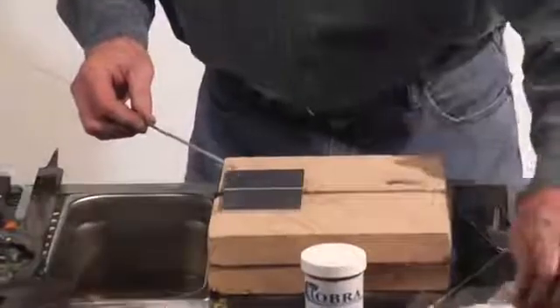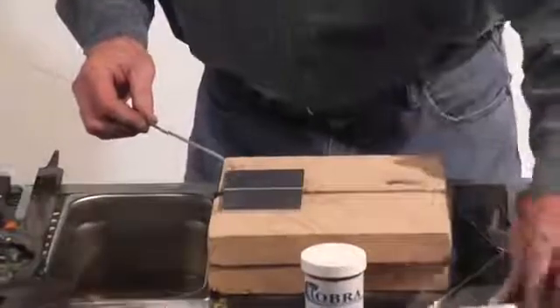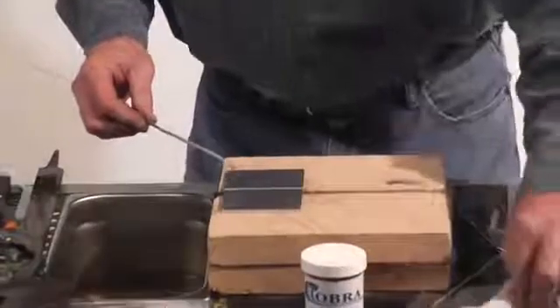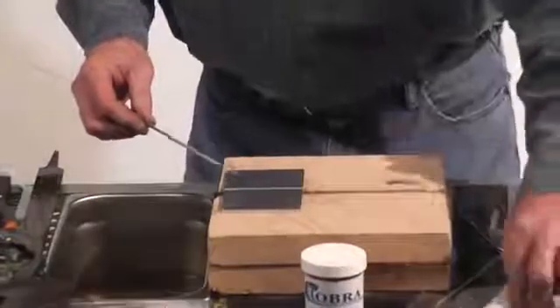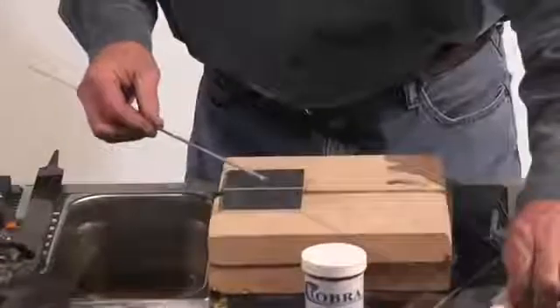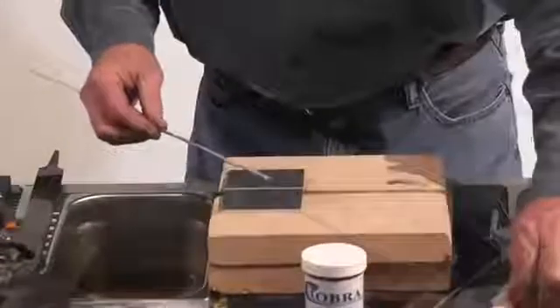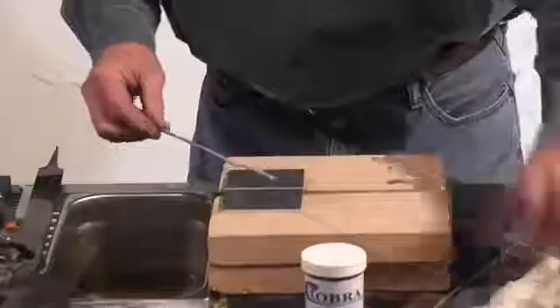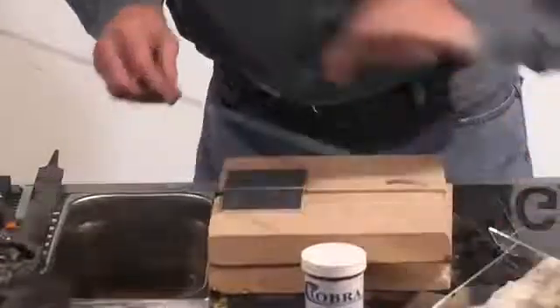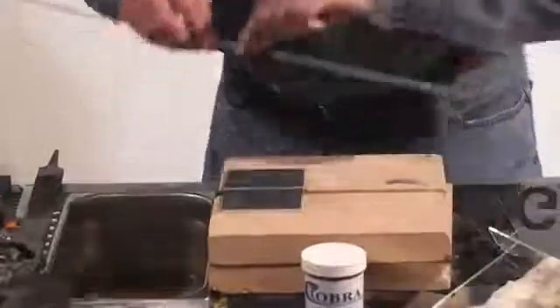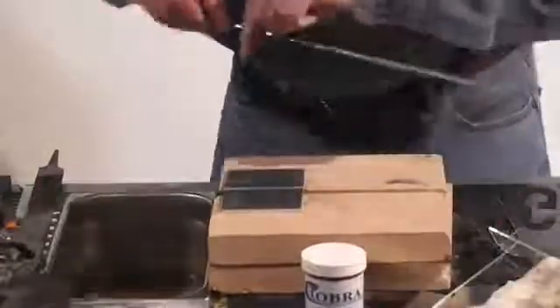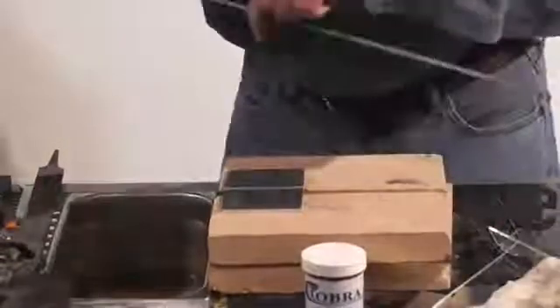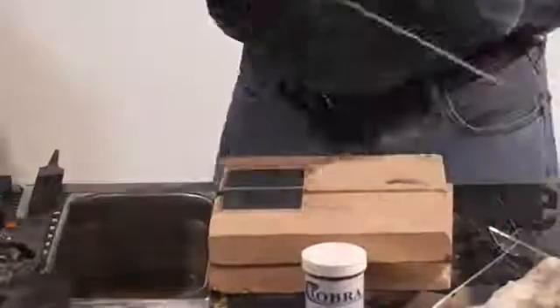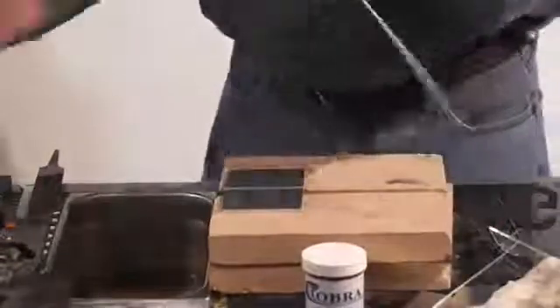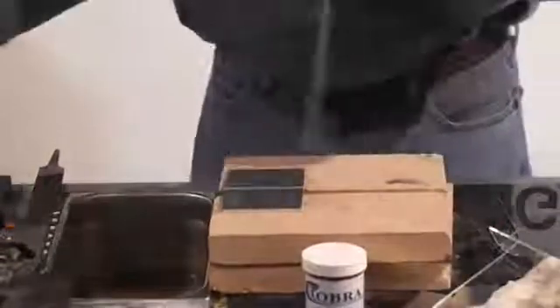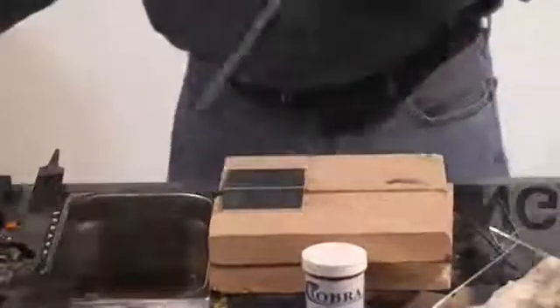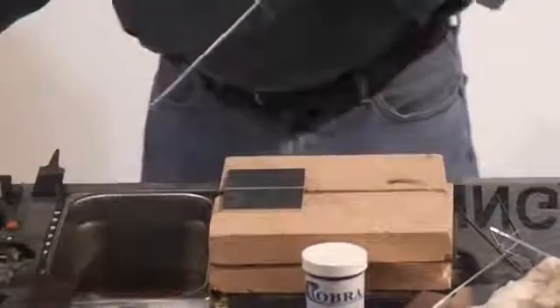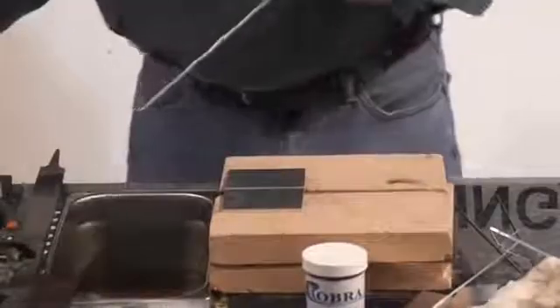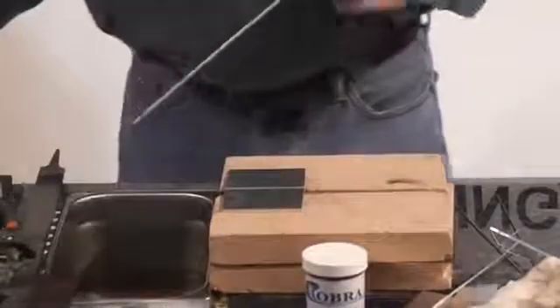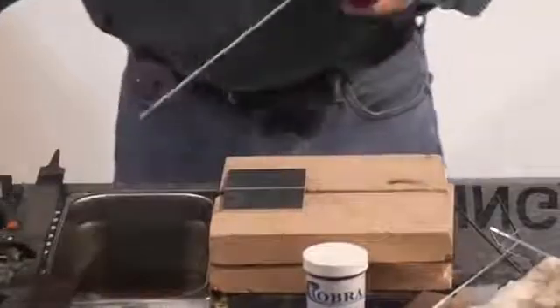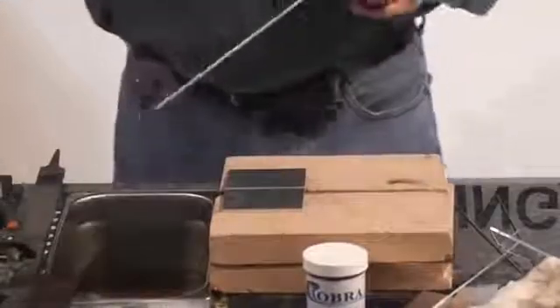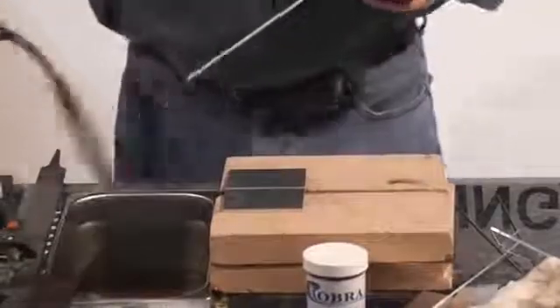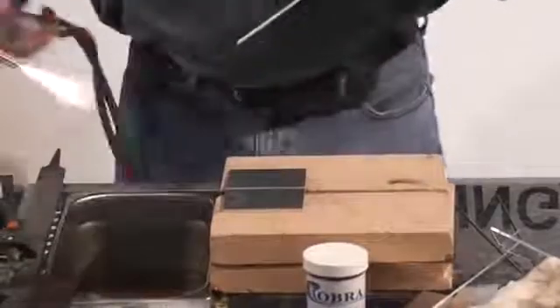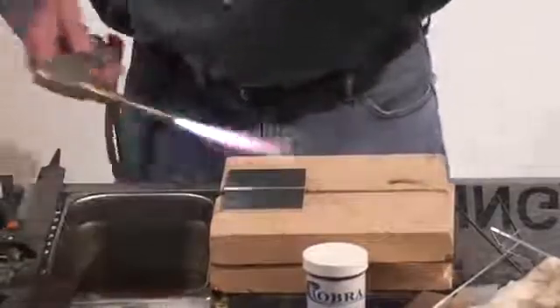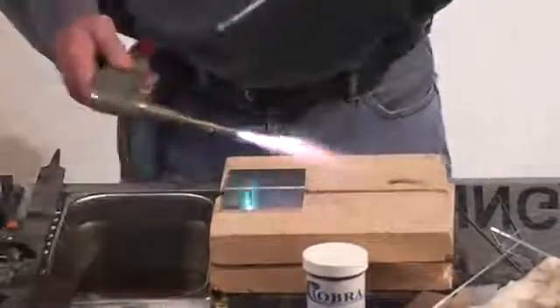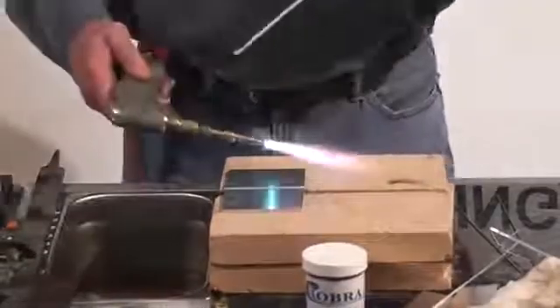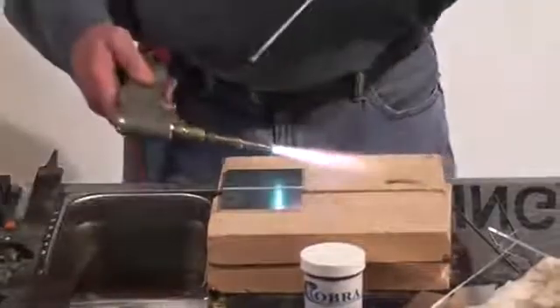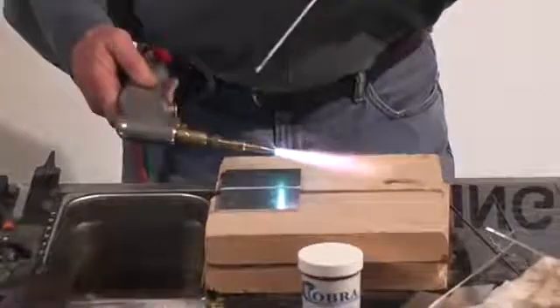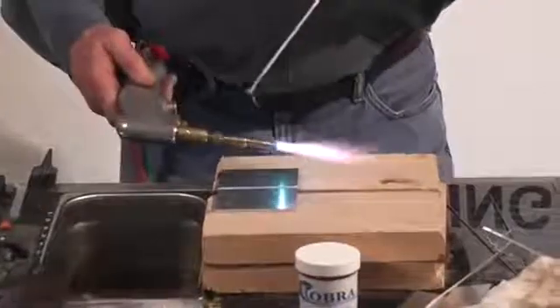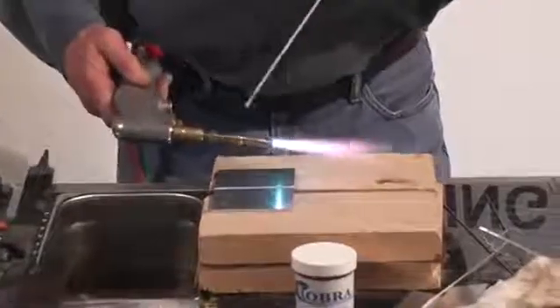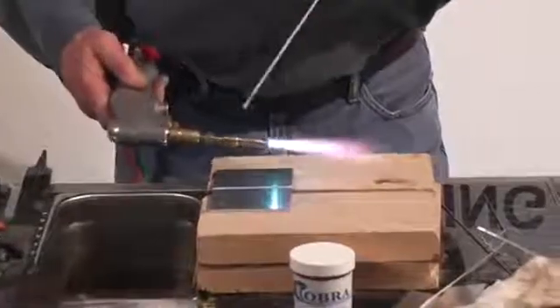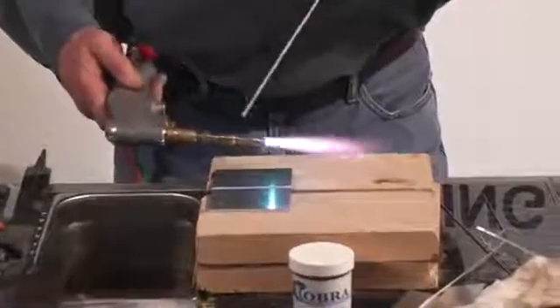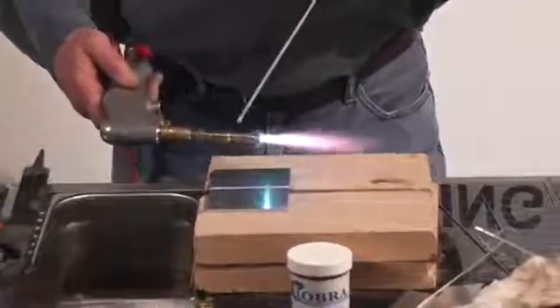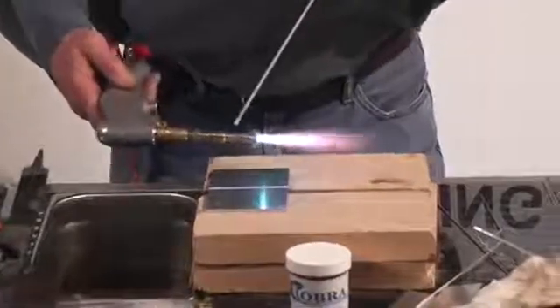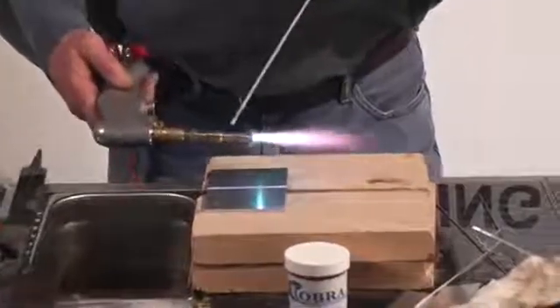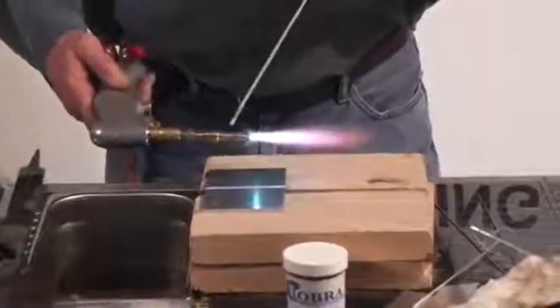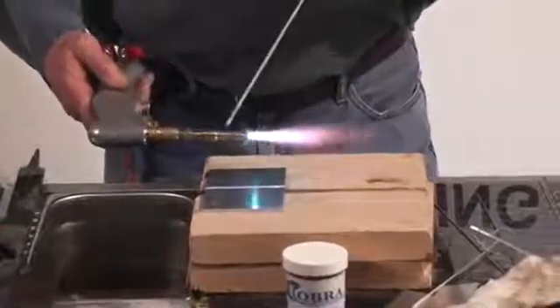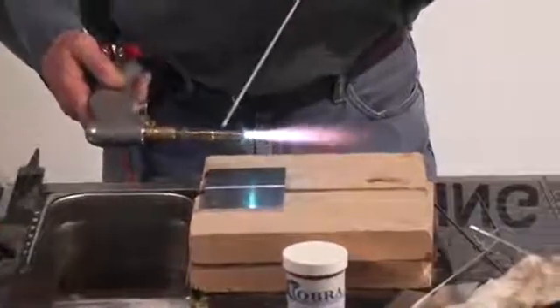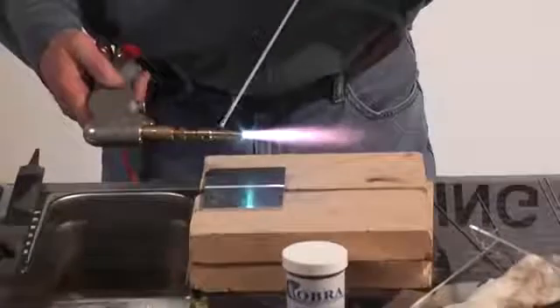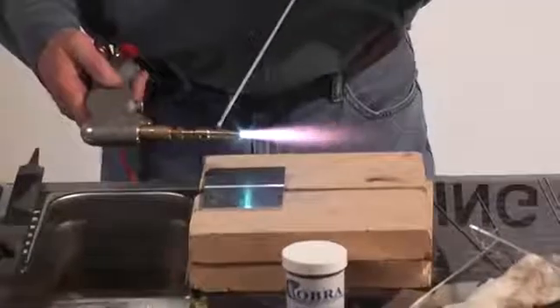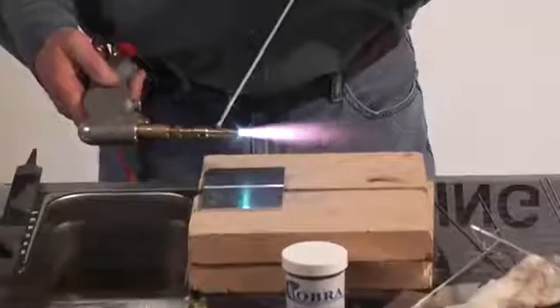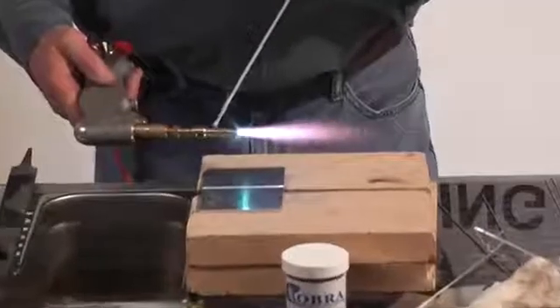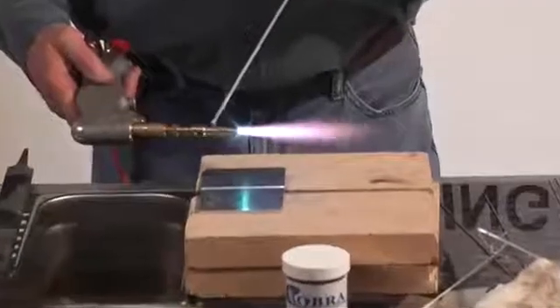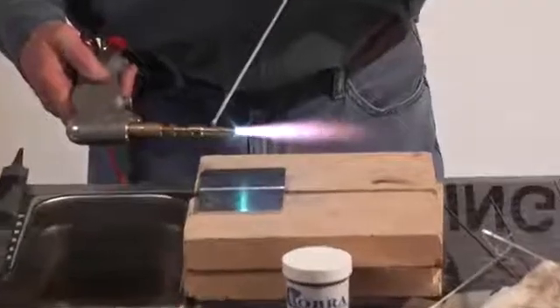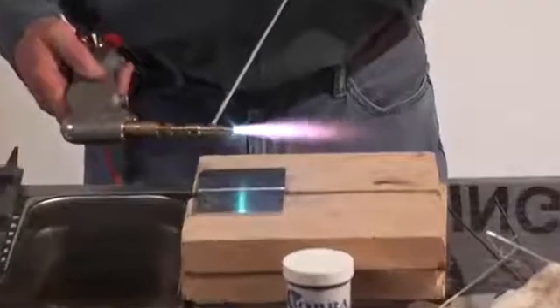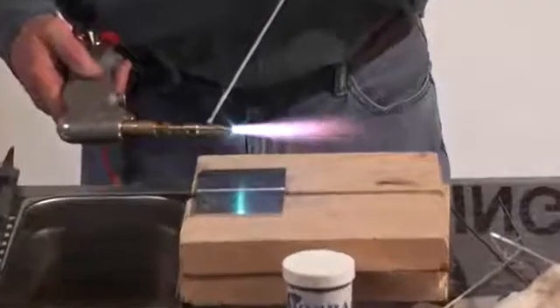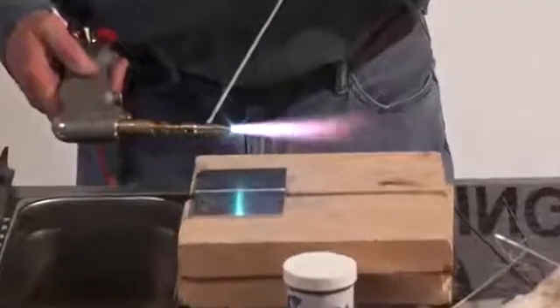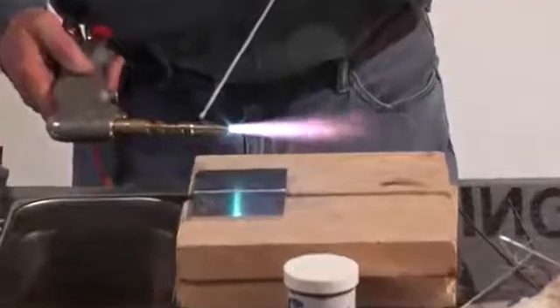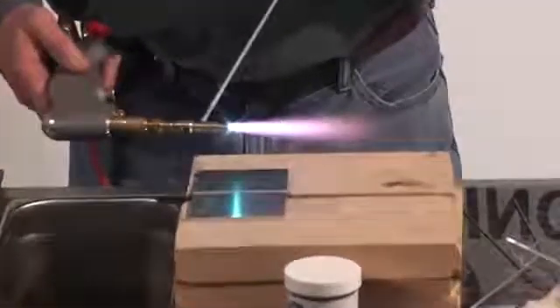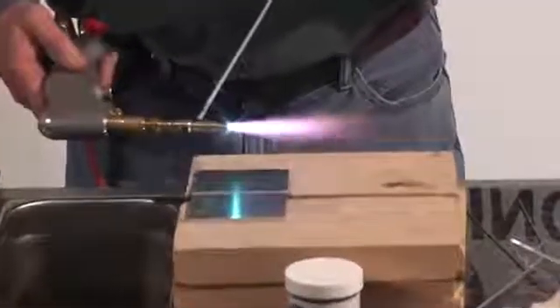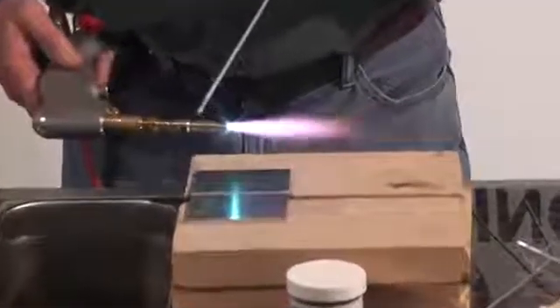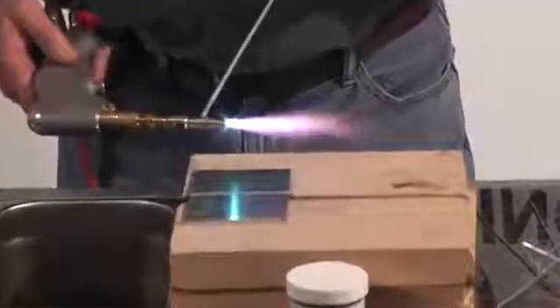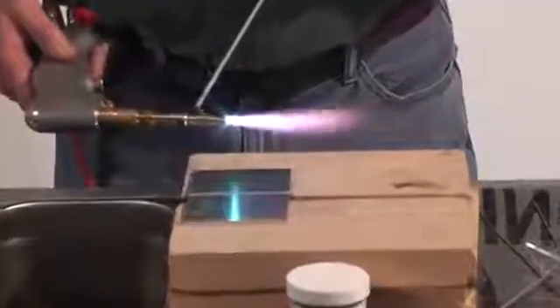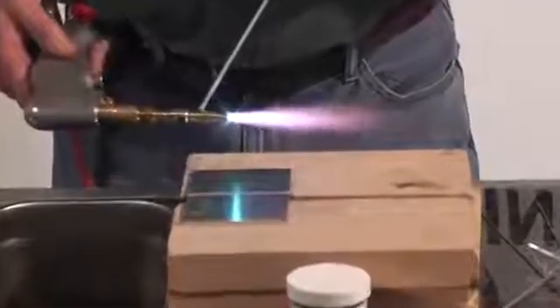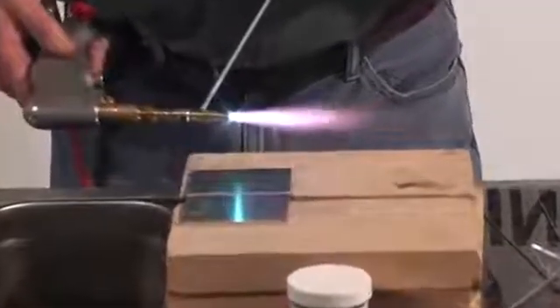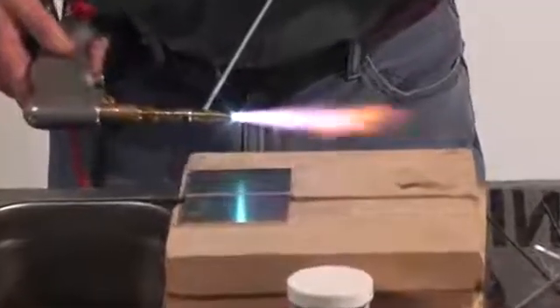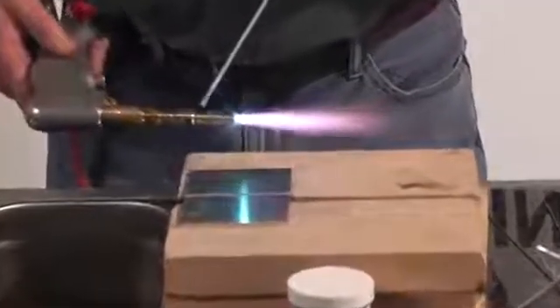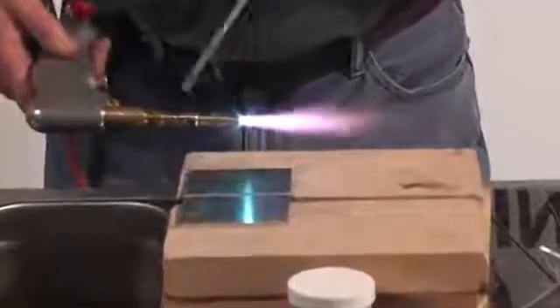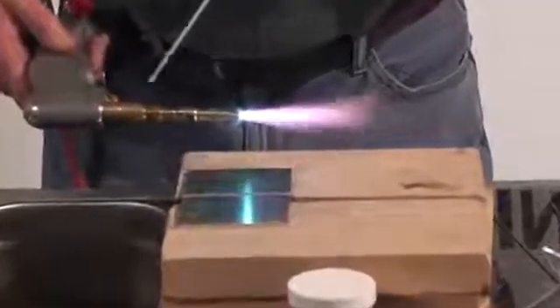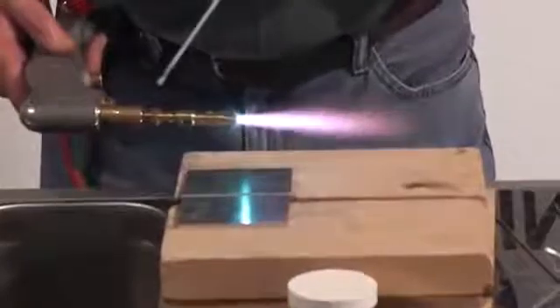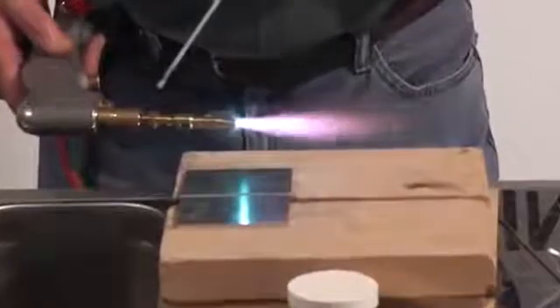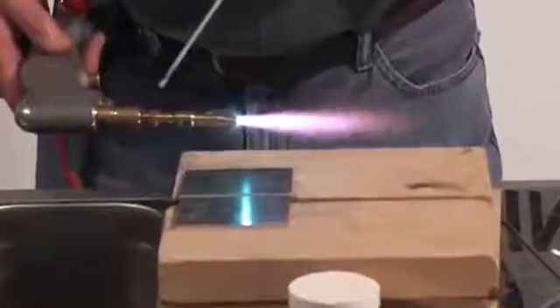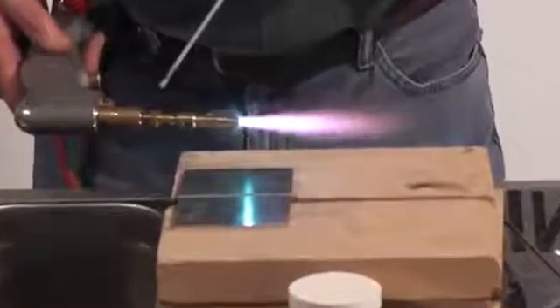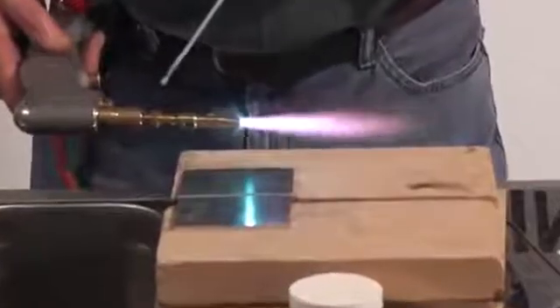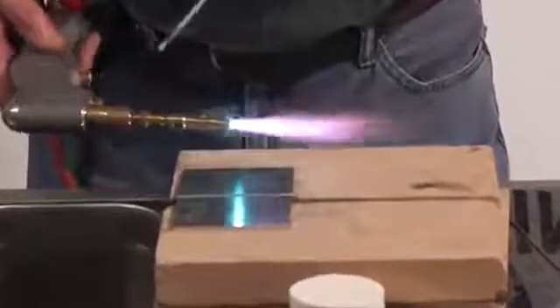I'm using my number two tip. It's got two rings on it. That's what I weld — anything one-eighth of an inch and over.